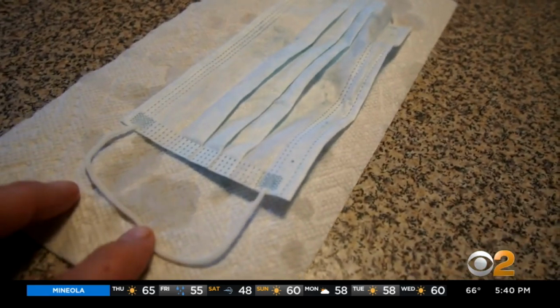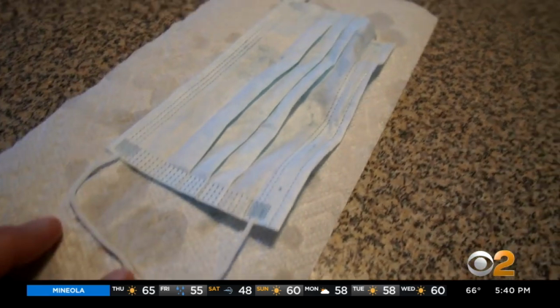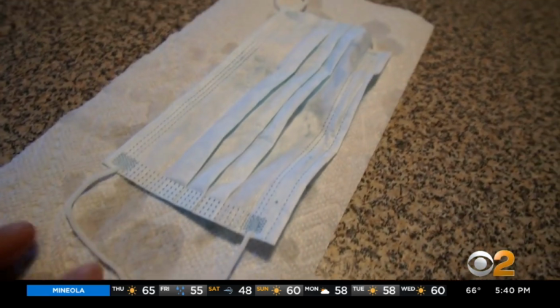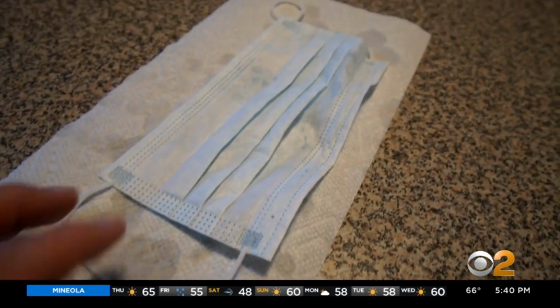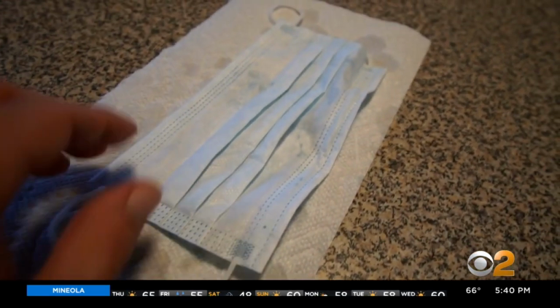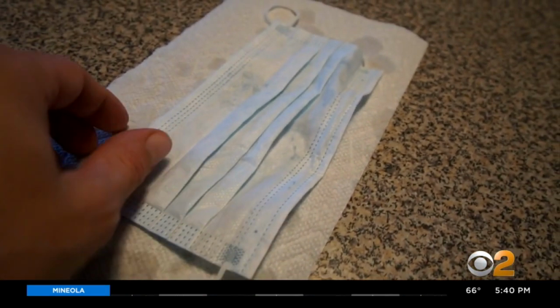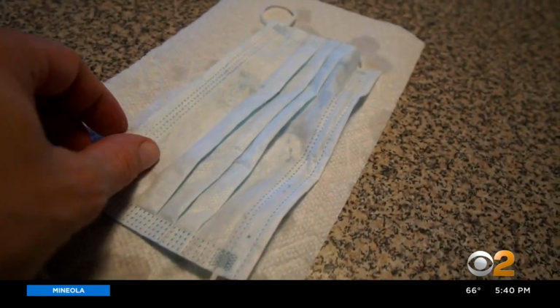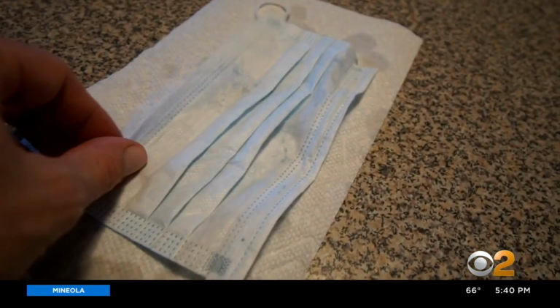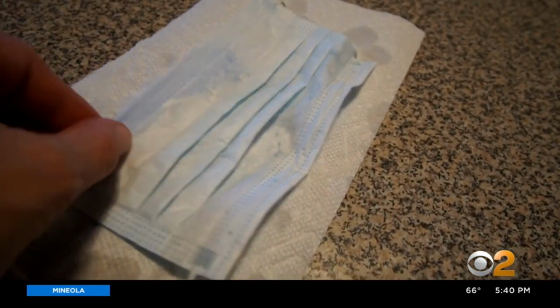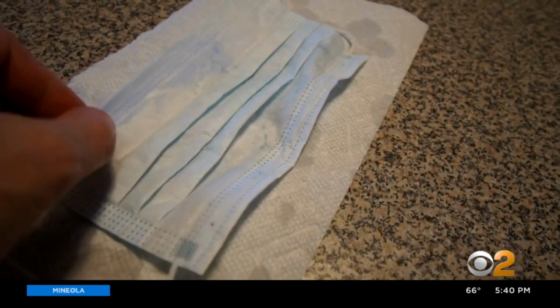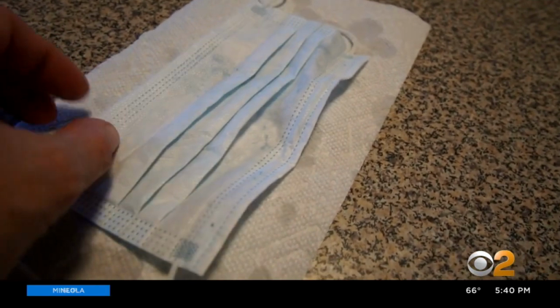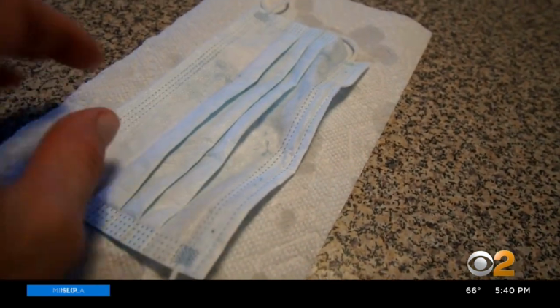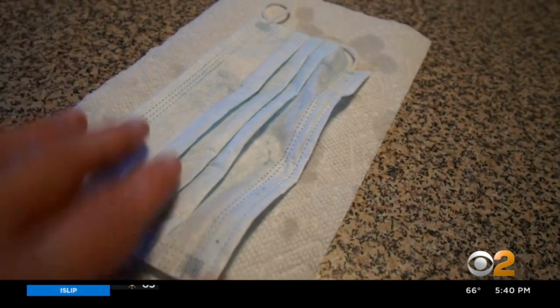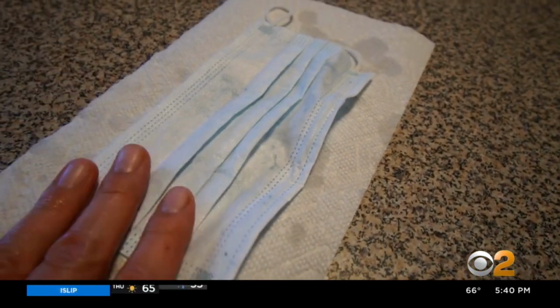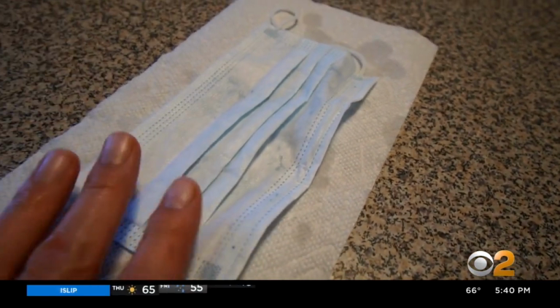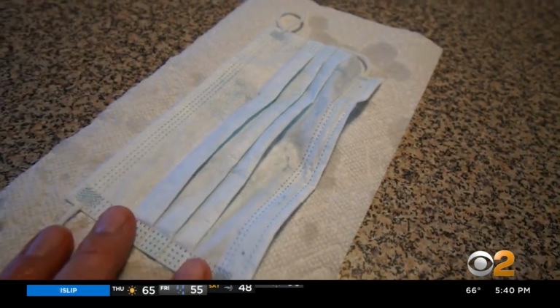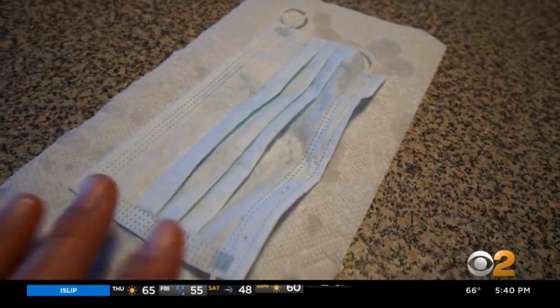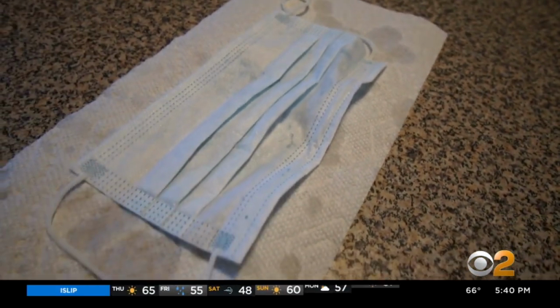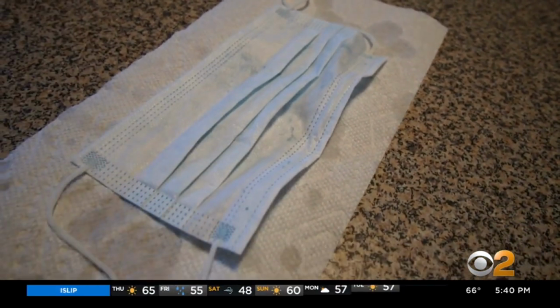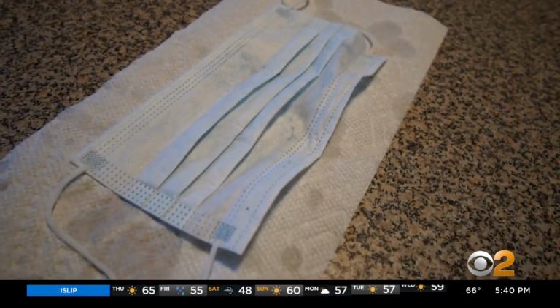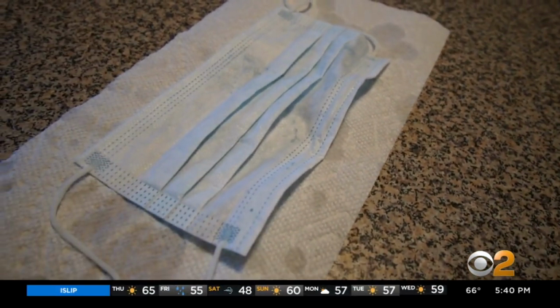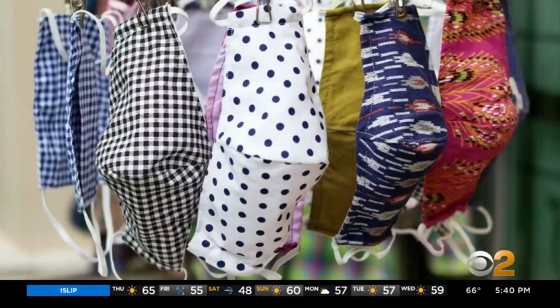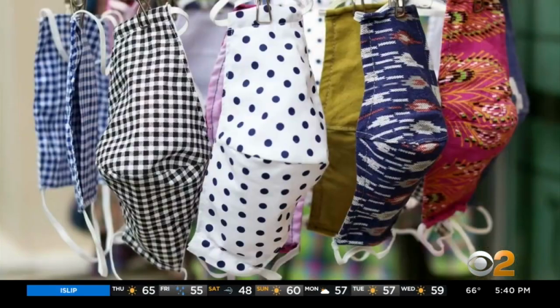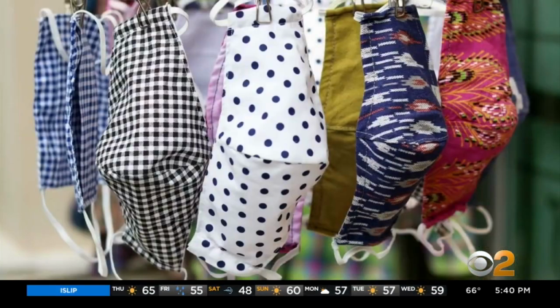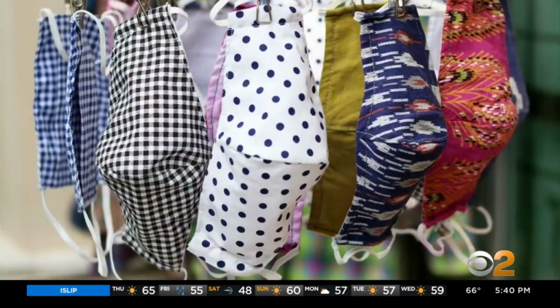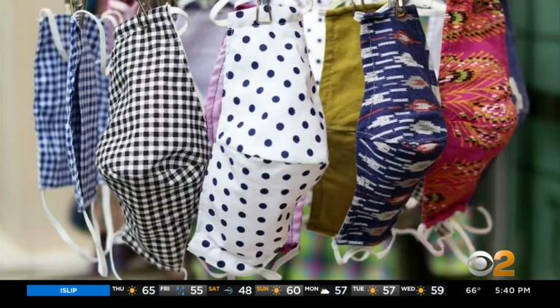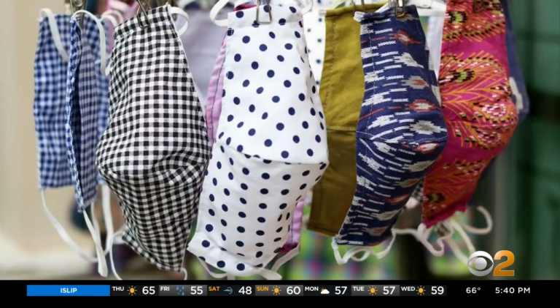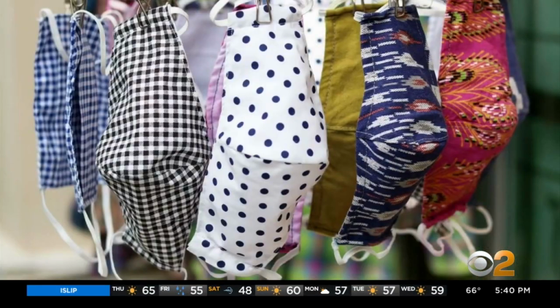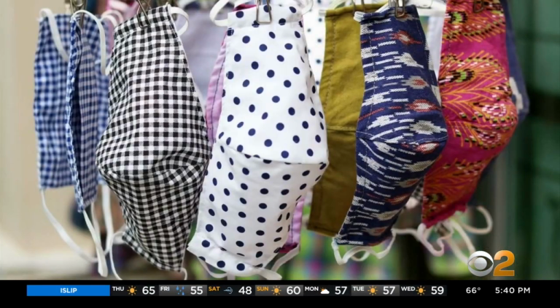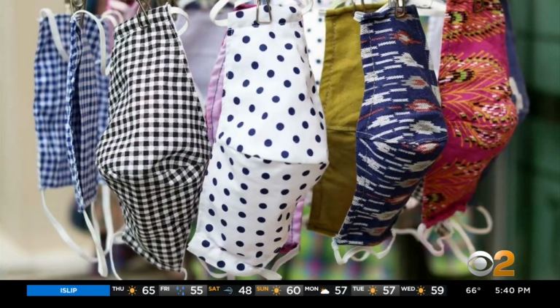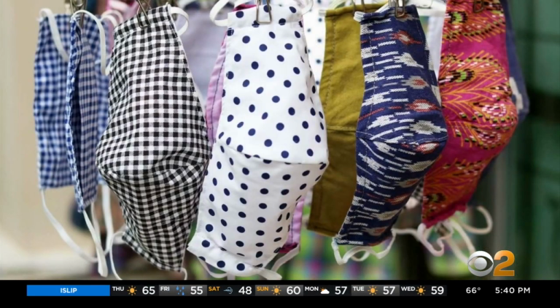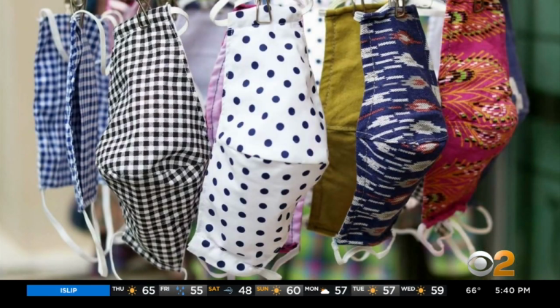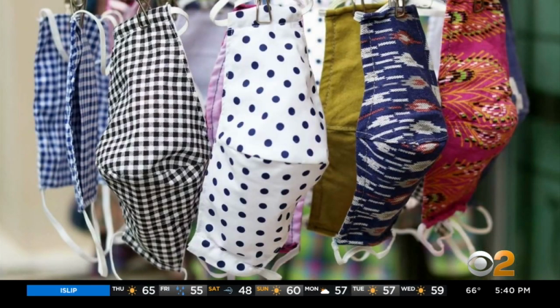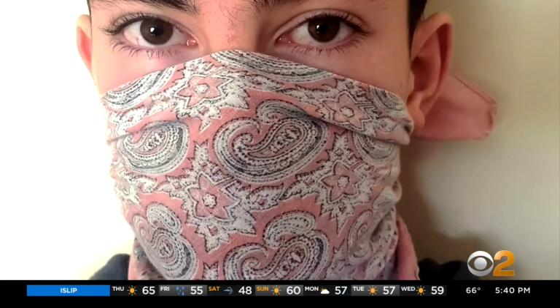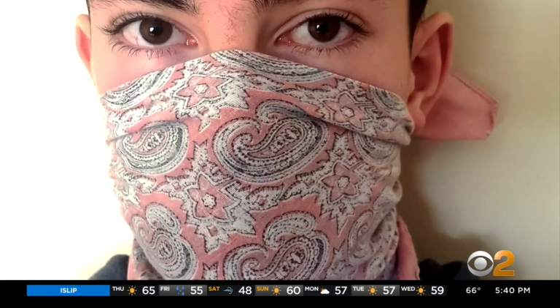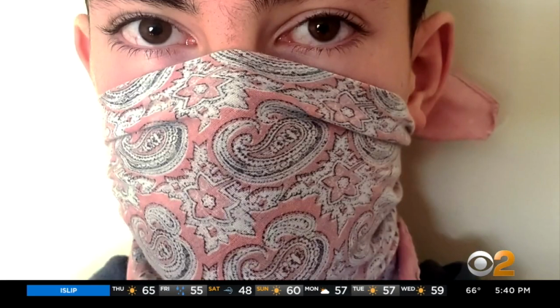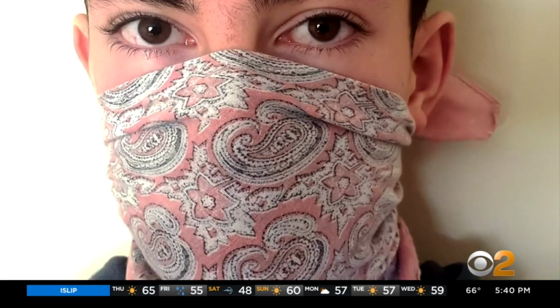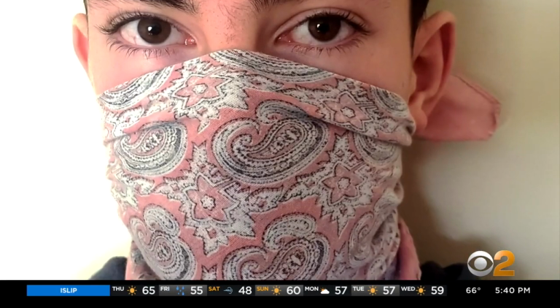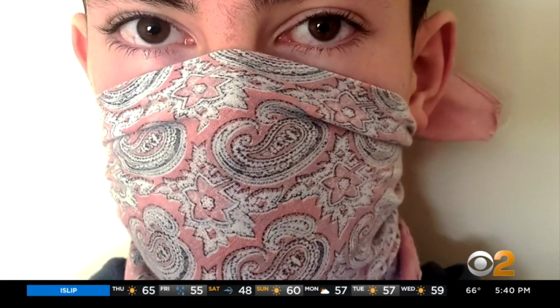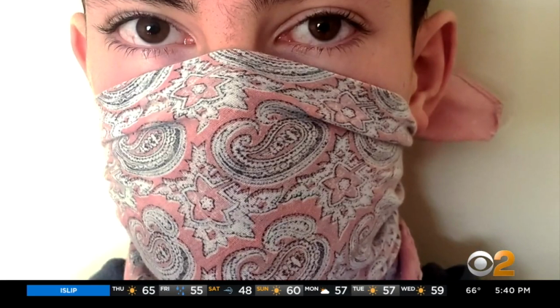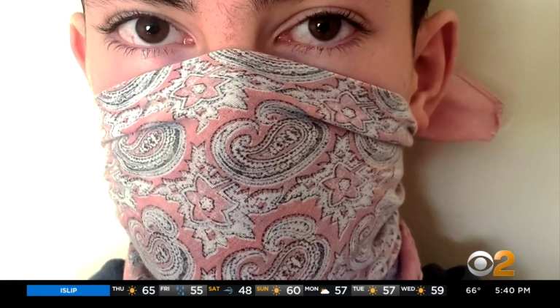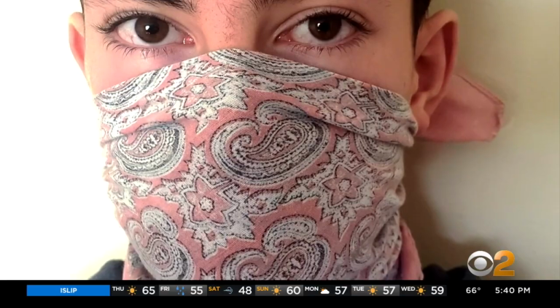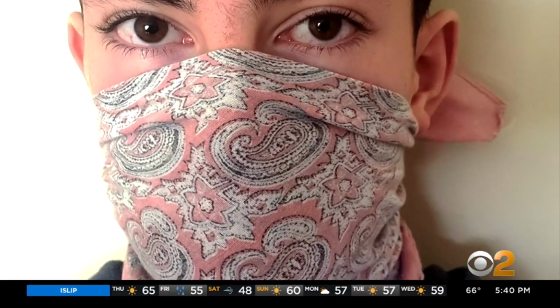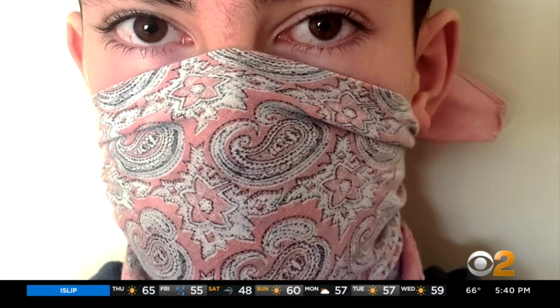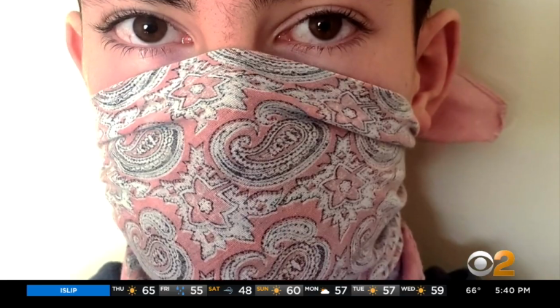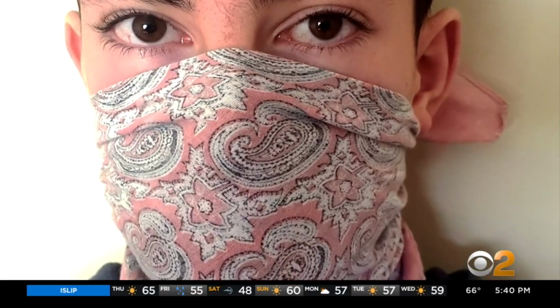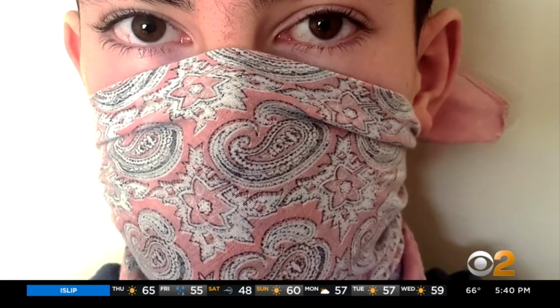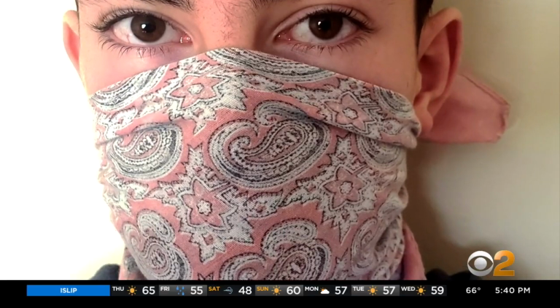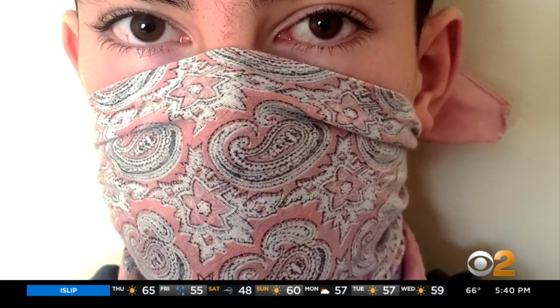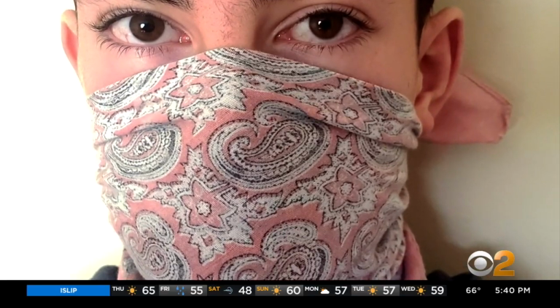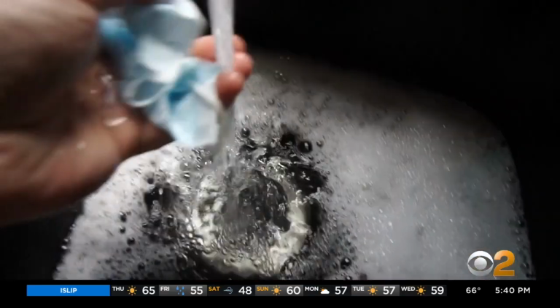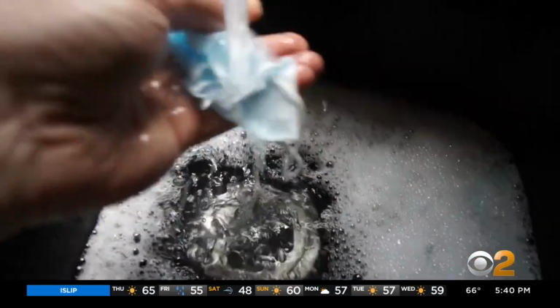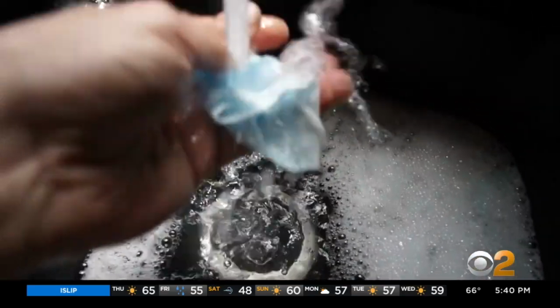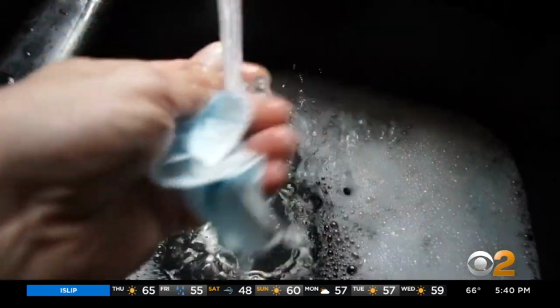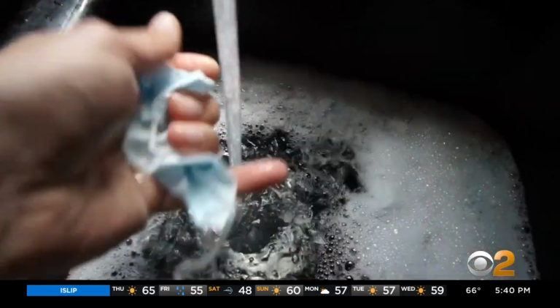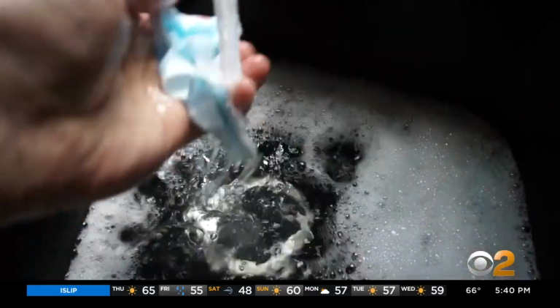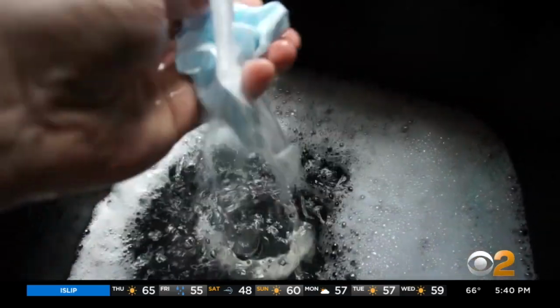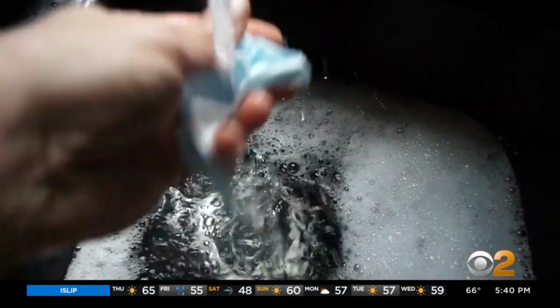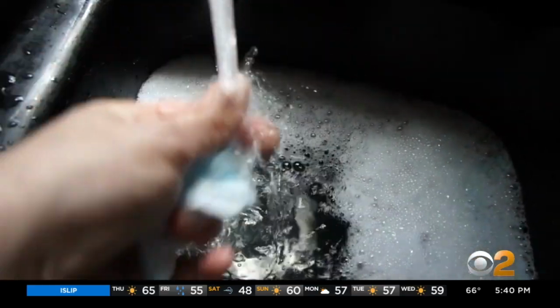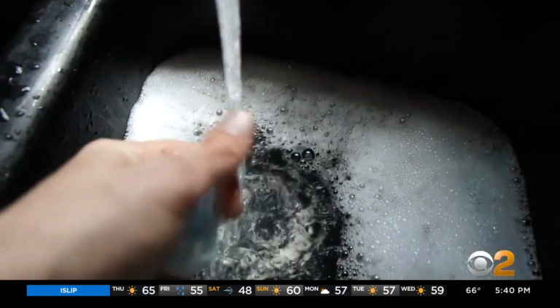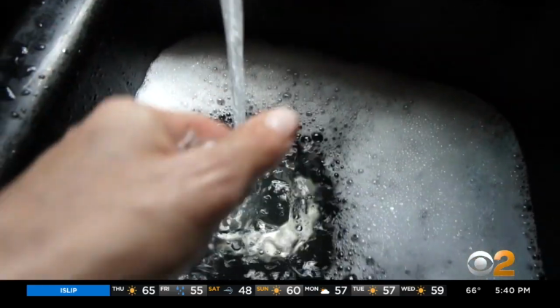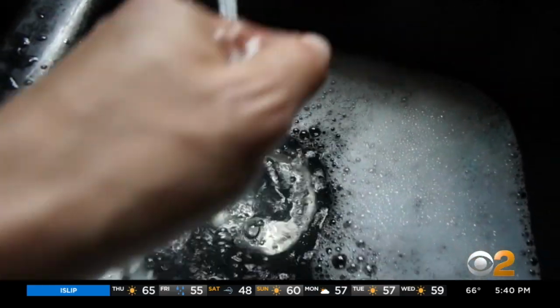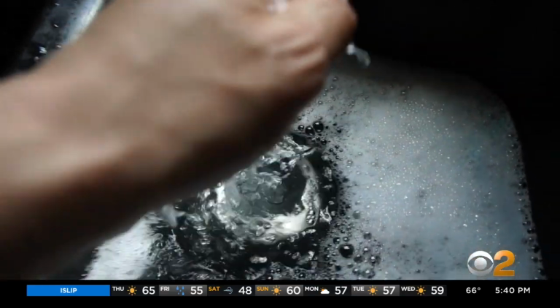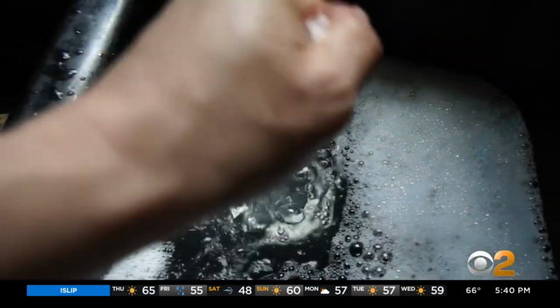Now, once your paper mask starts to fall apart, switch to a cloth mask or bandana. You can wash those daily if you're wearing it a lot.